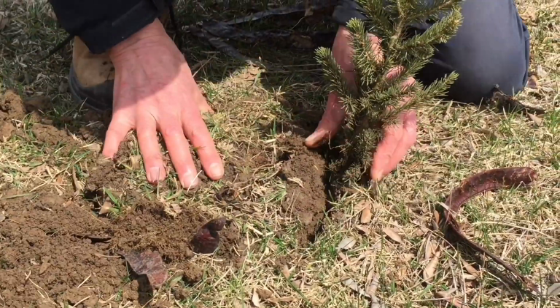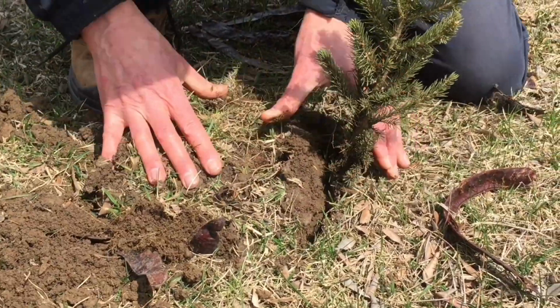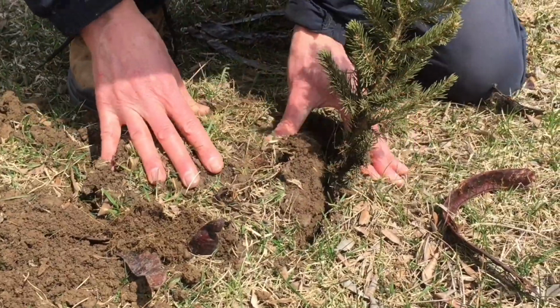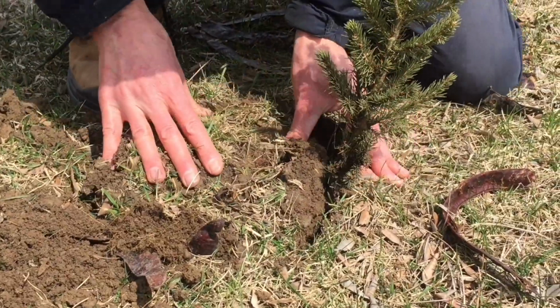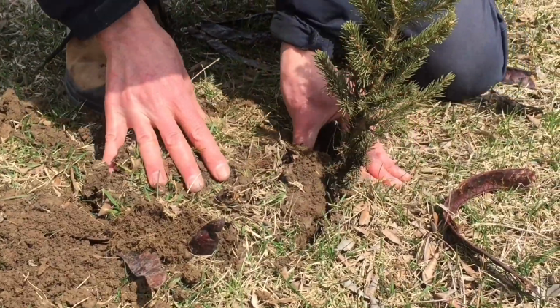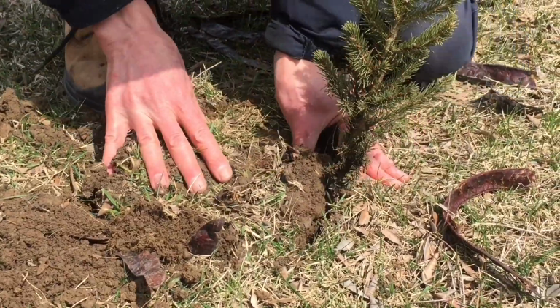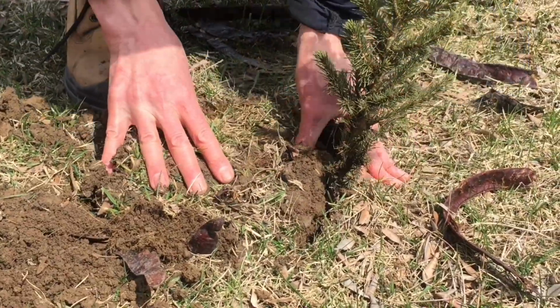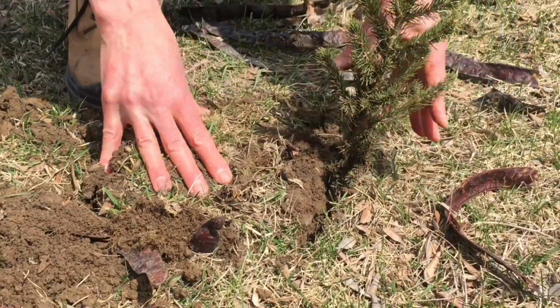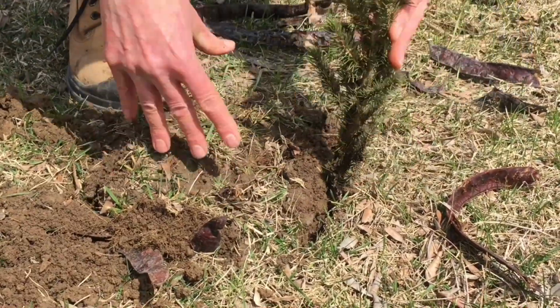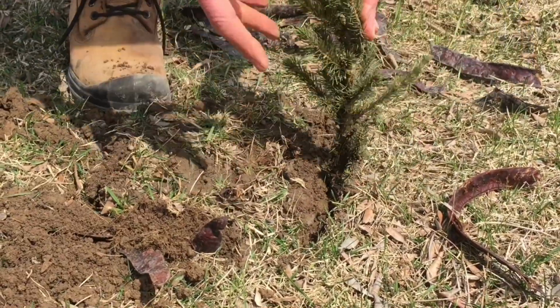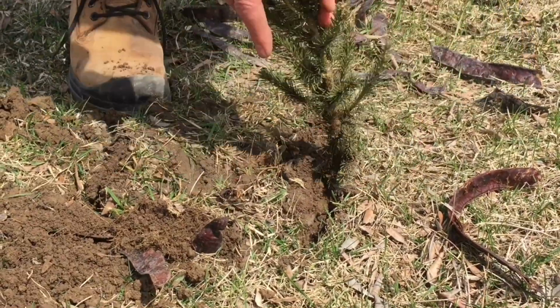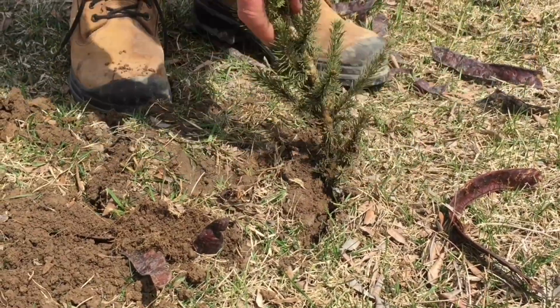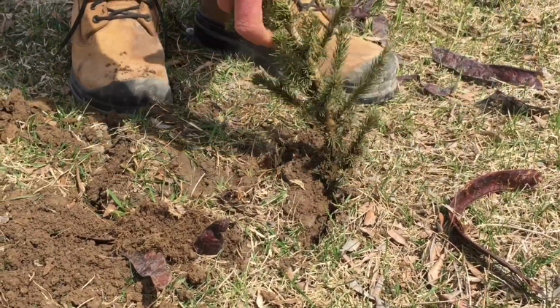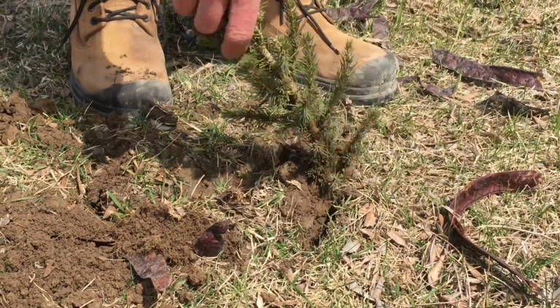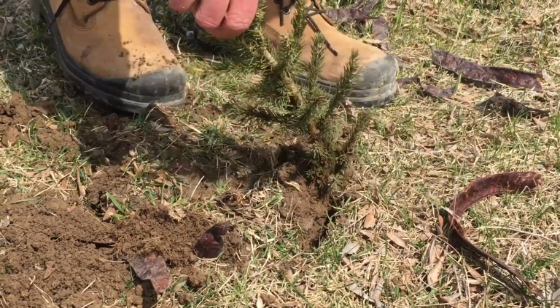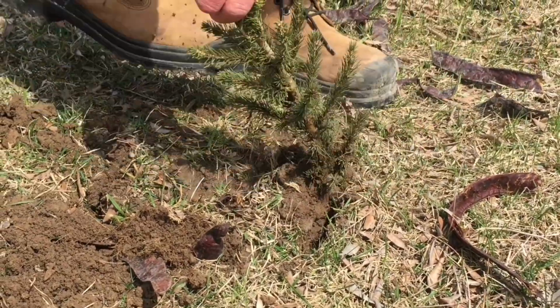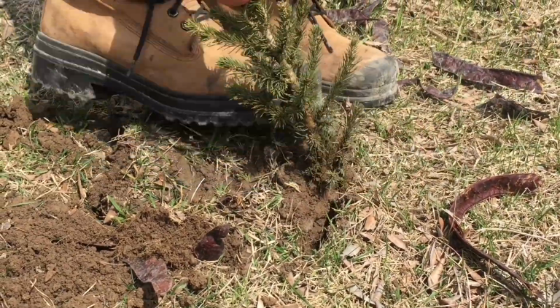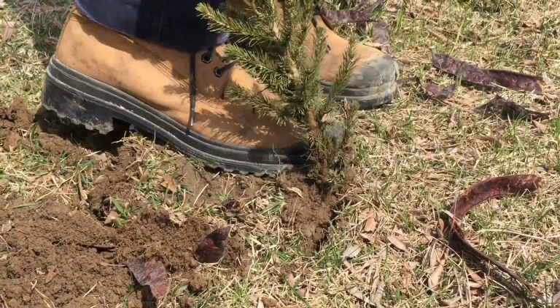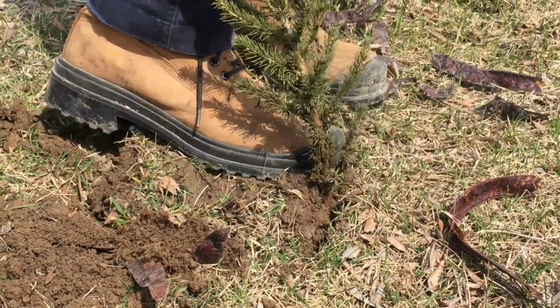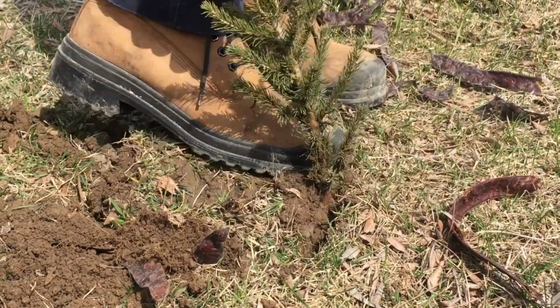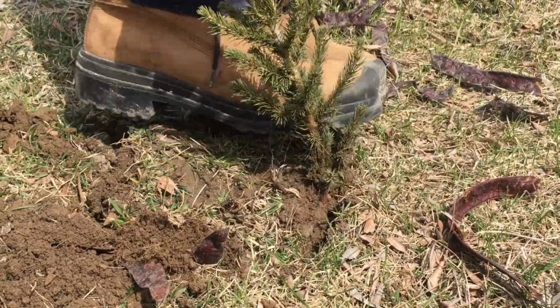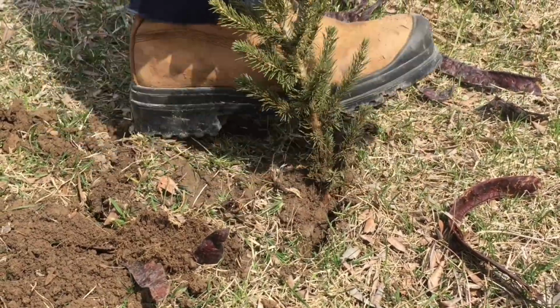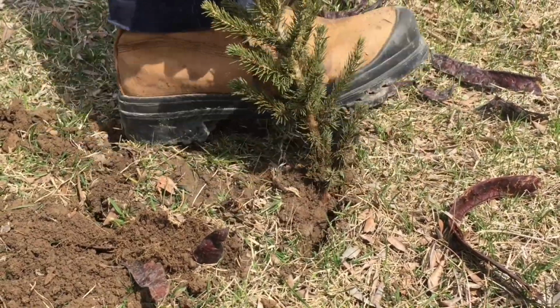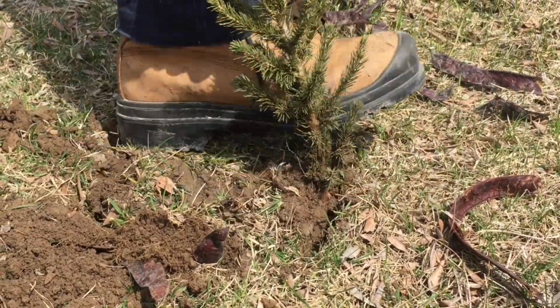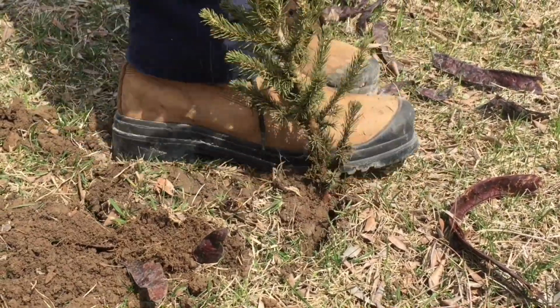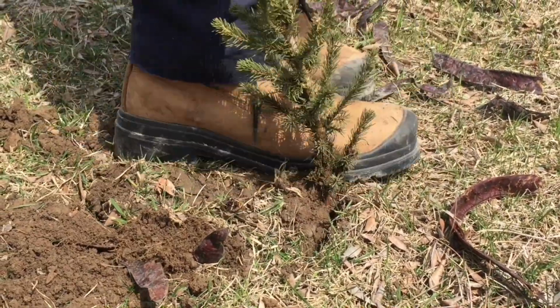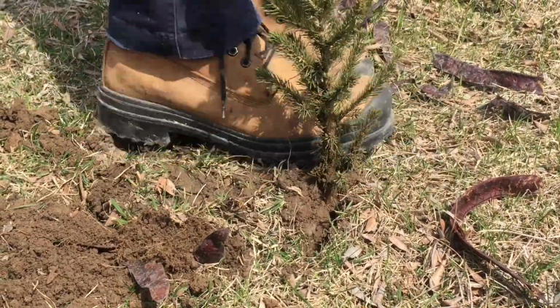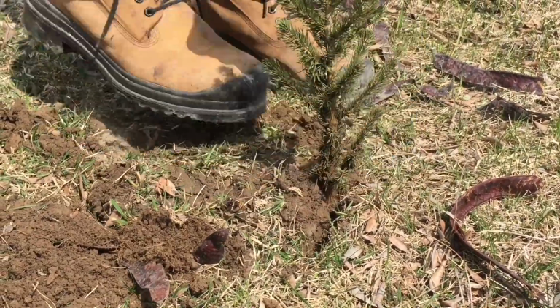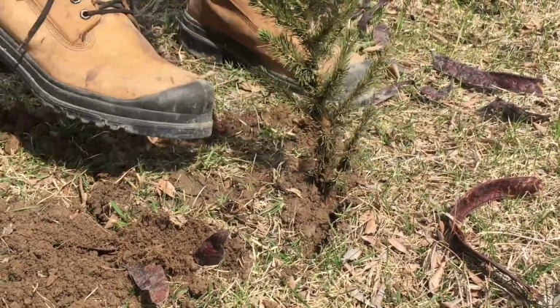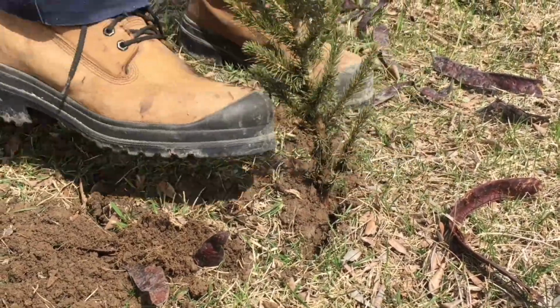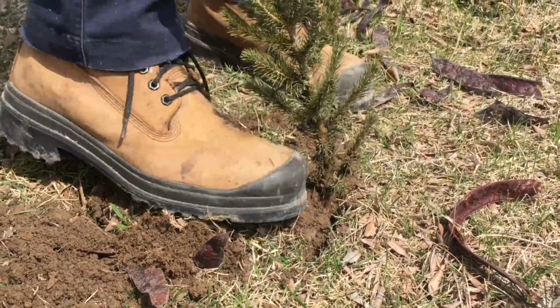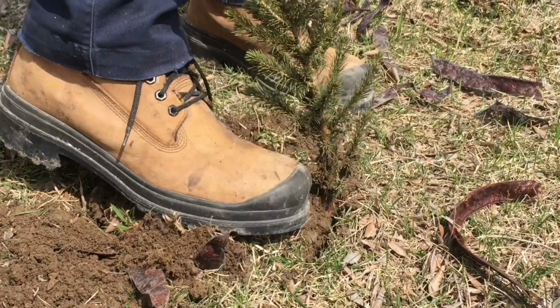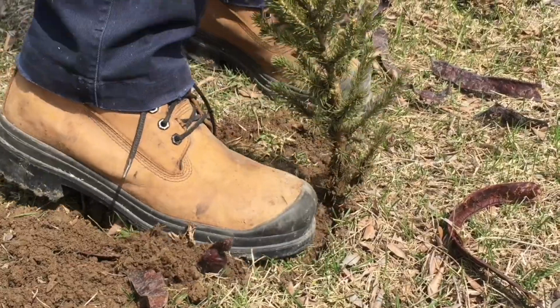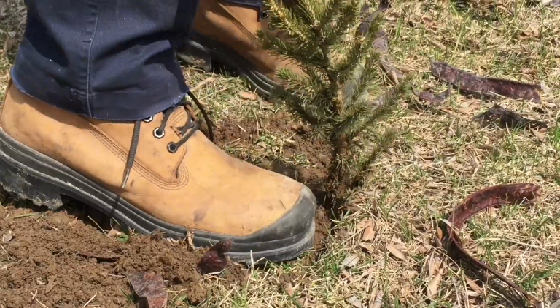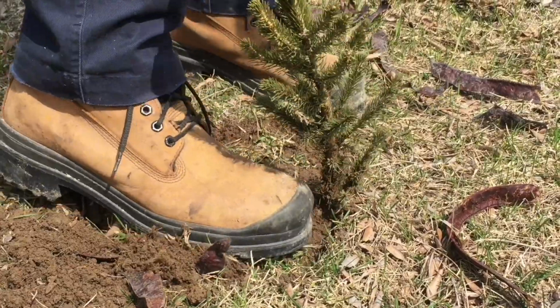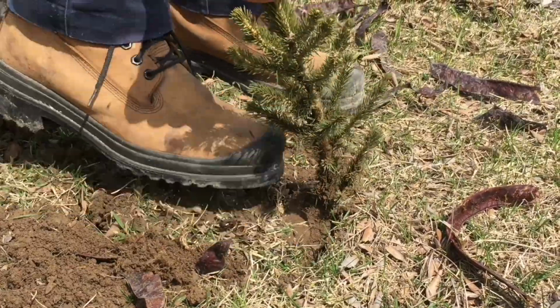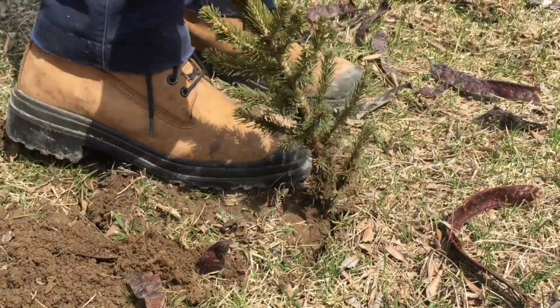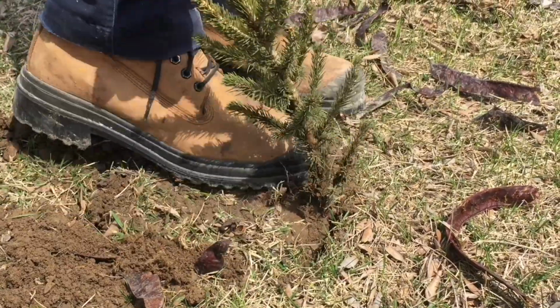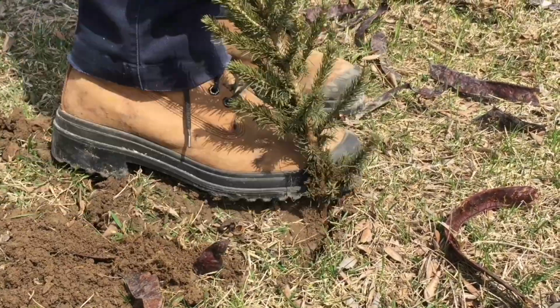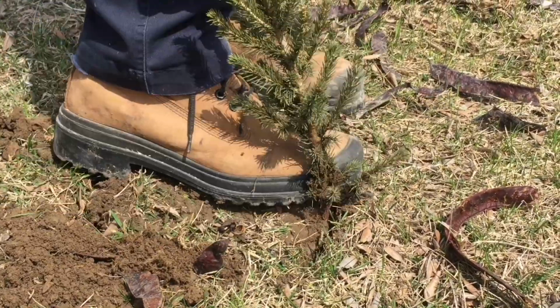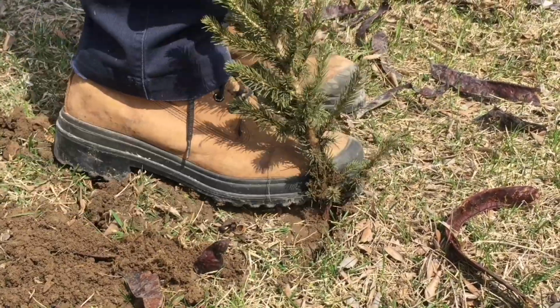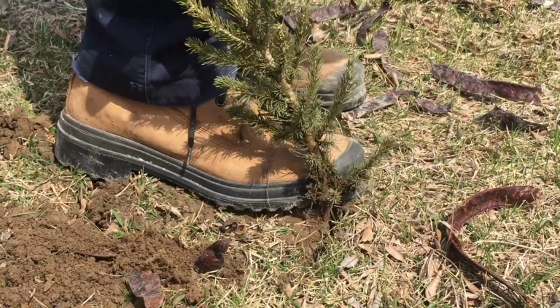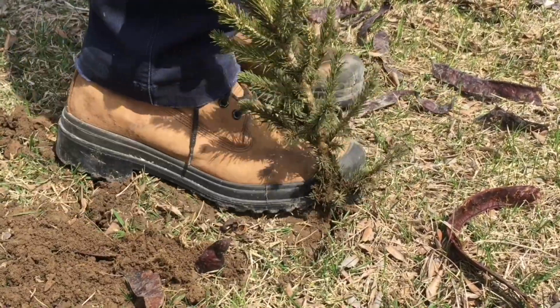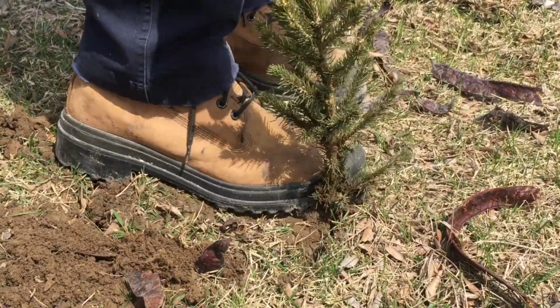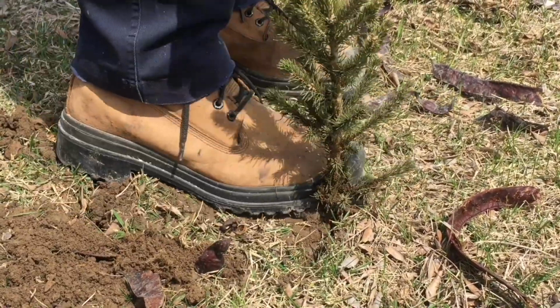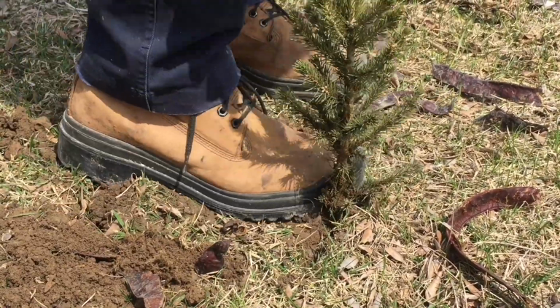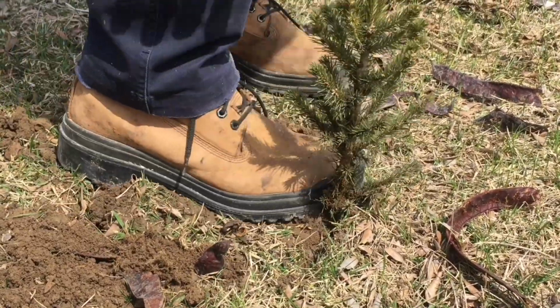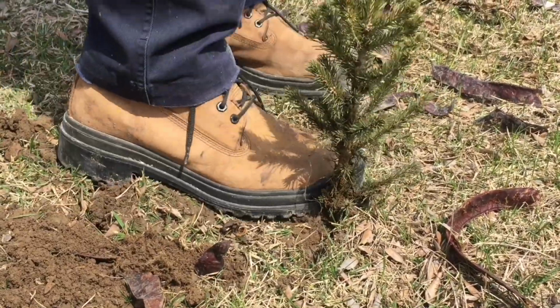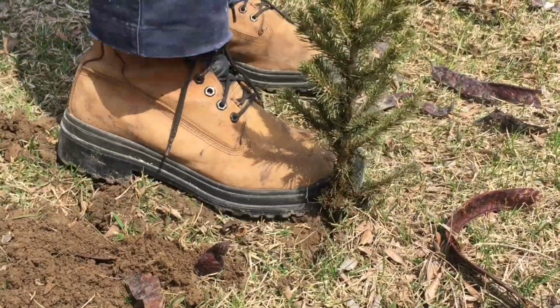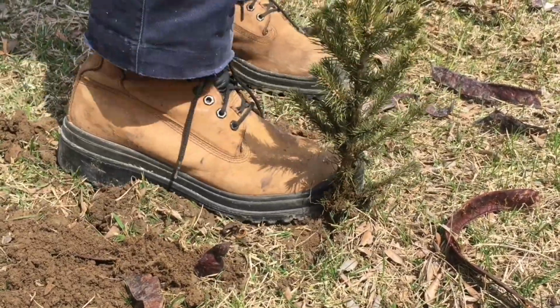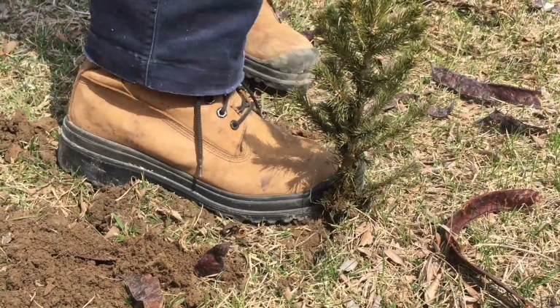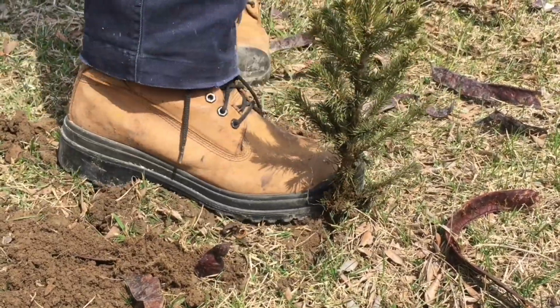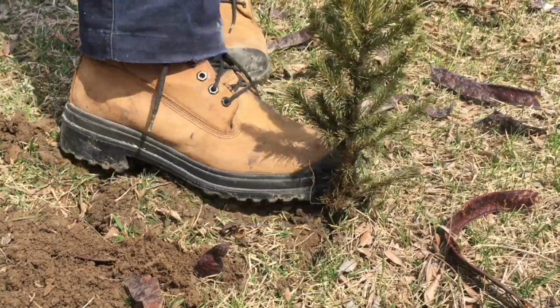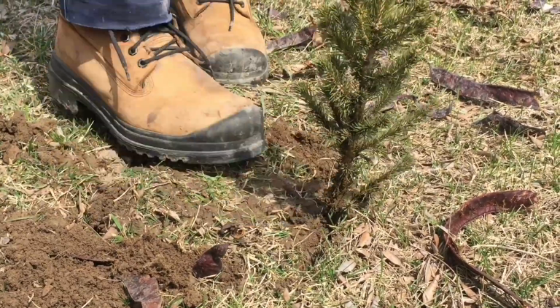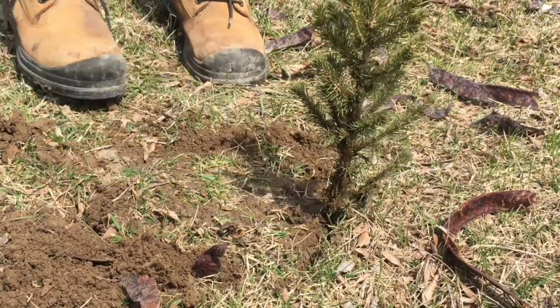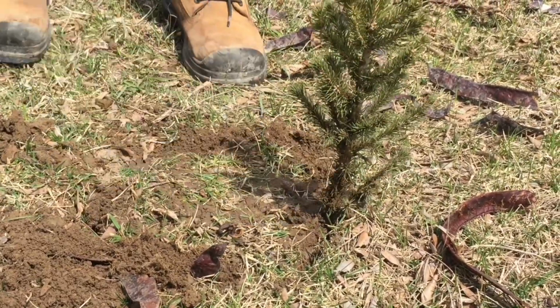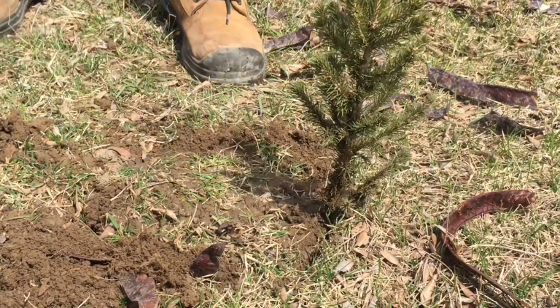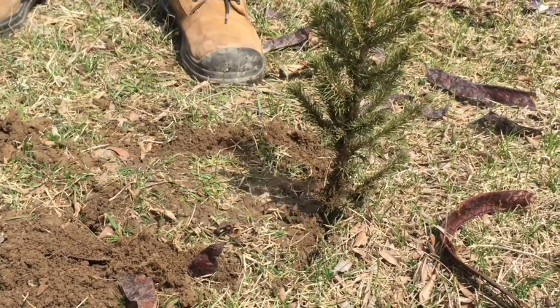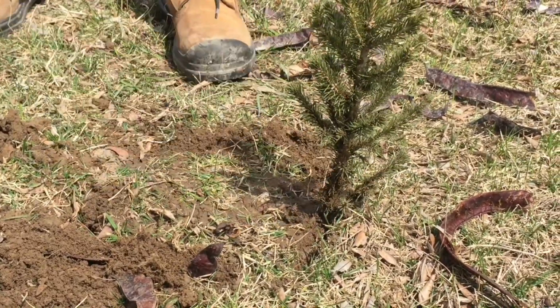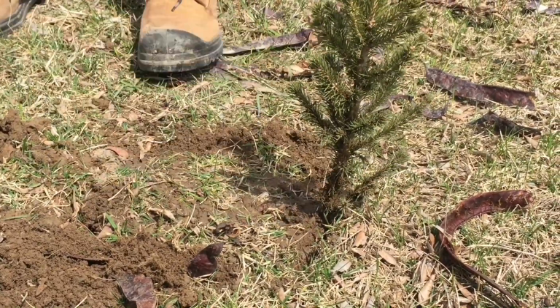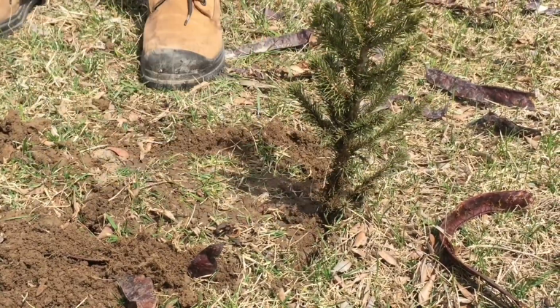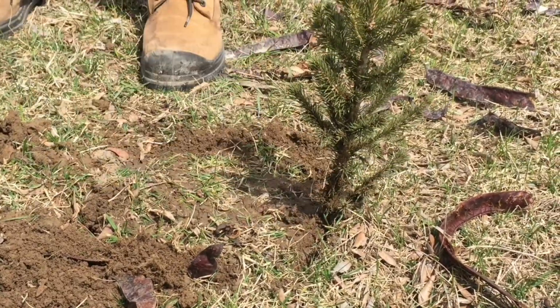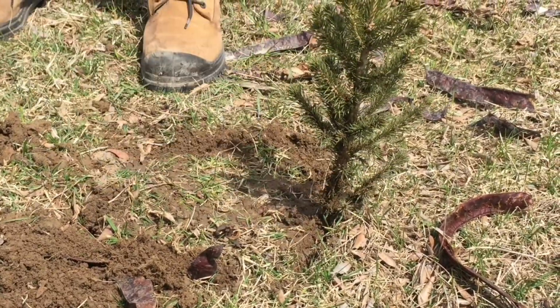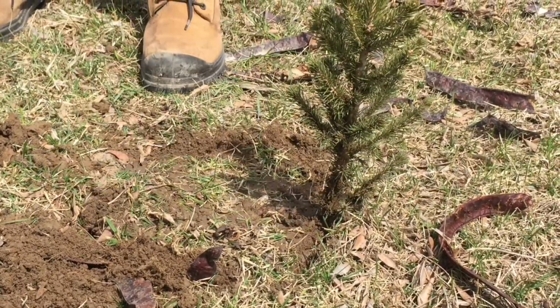So you've got that flat side, you stamp around it to push out all the air, and there you've got your tree nice and straight and ready to go.